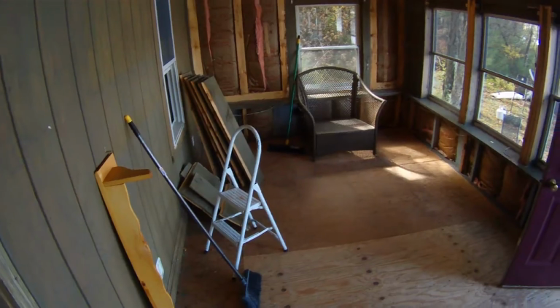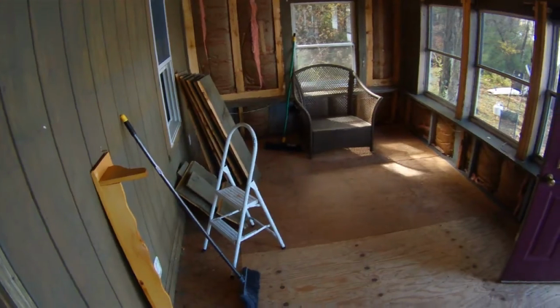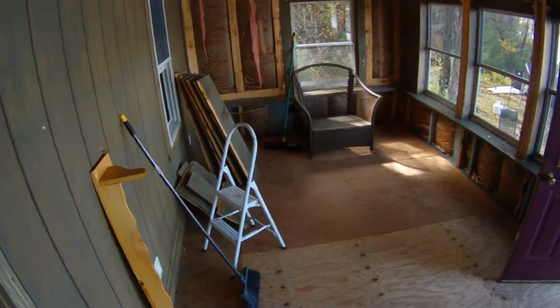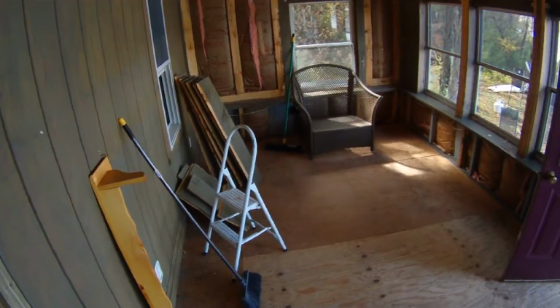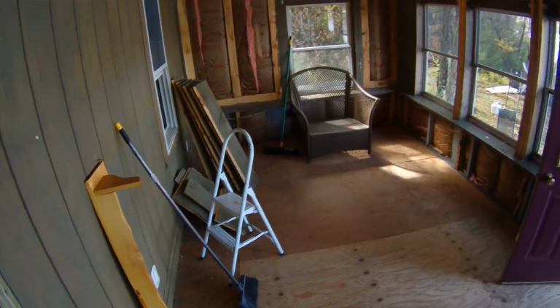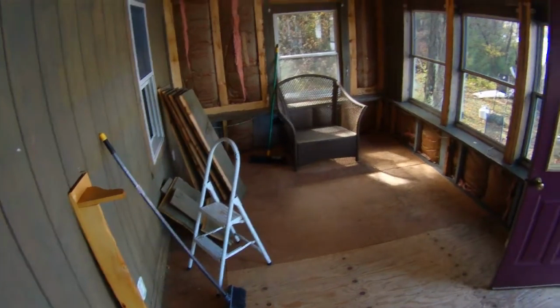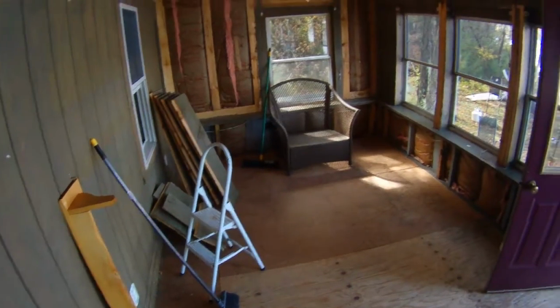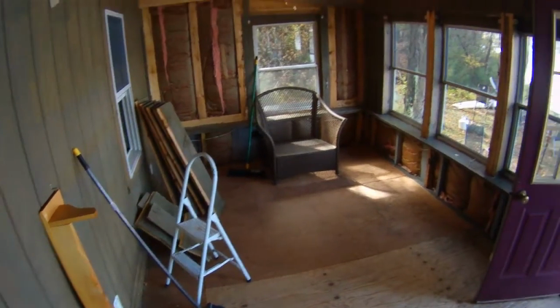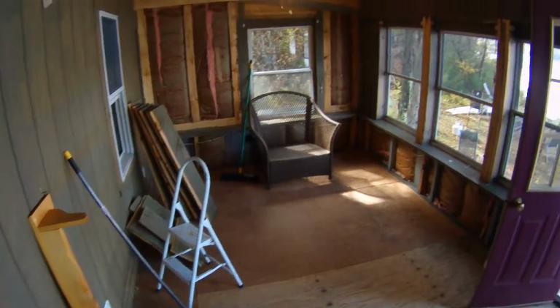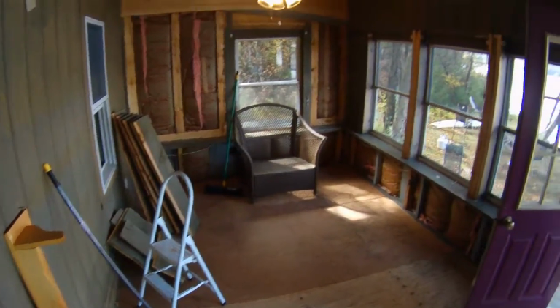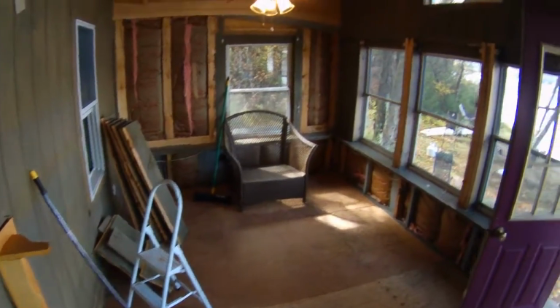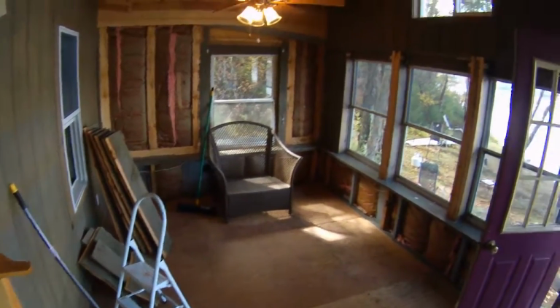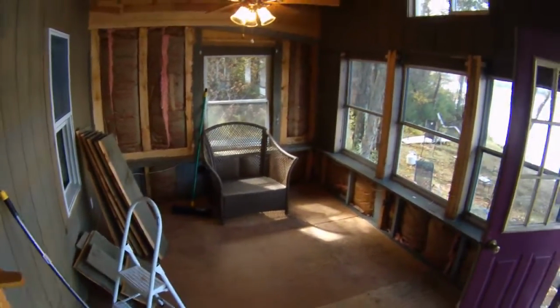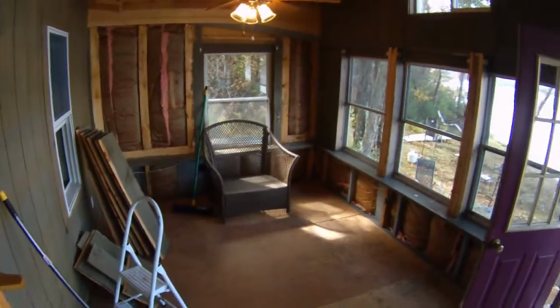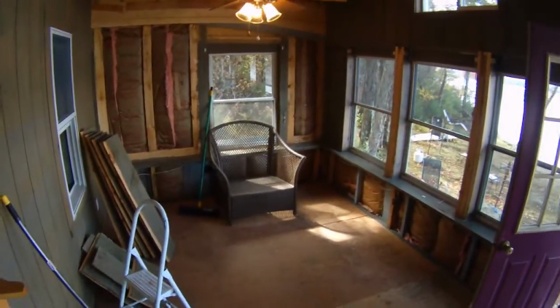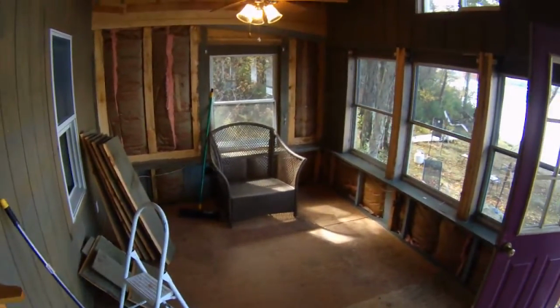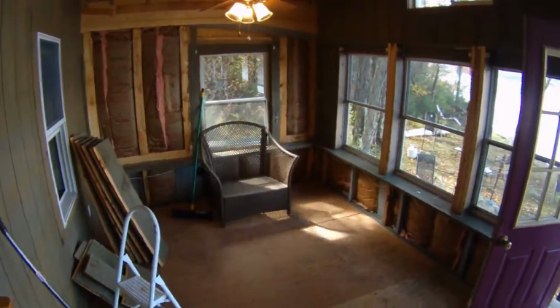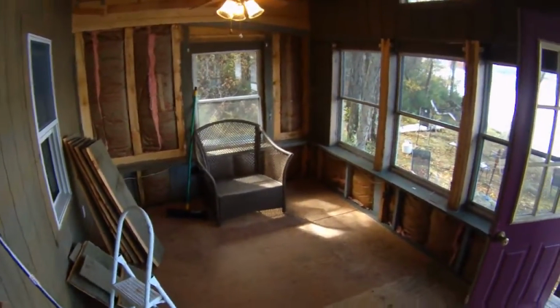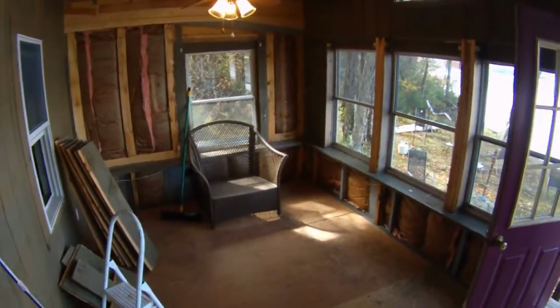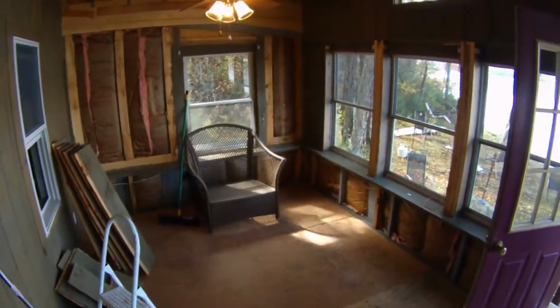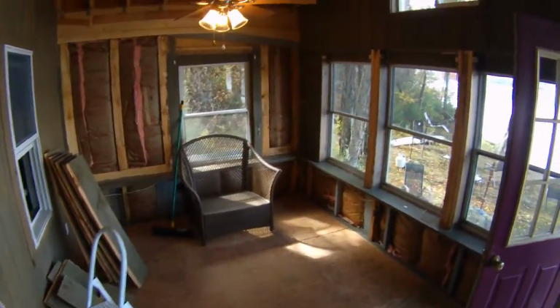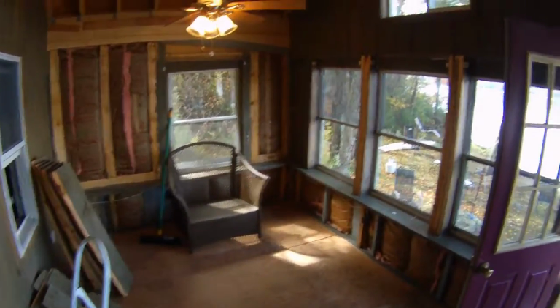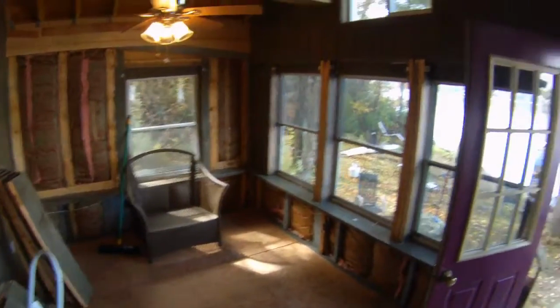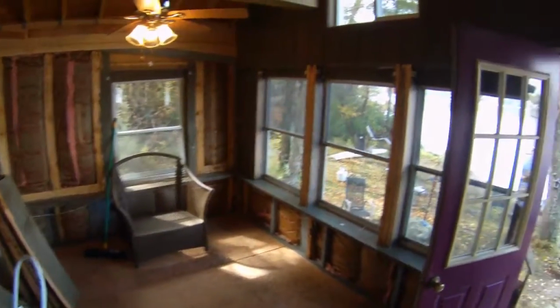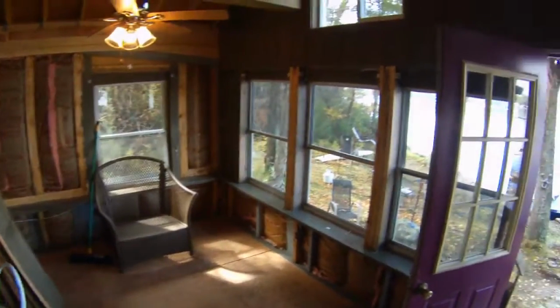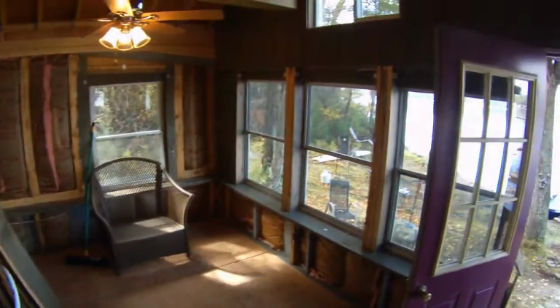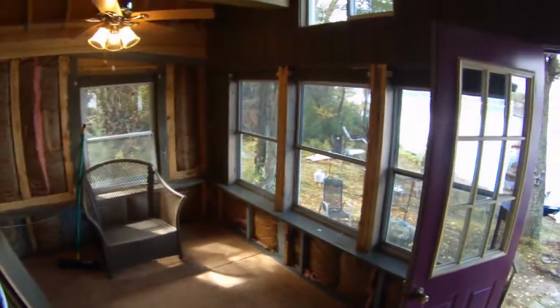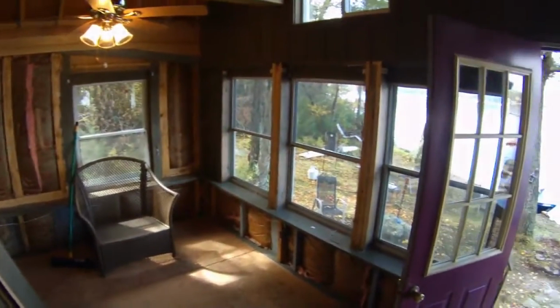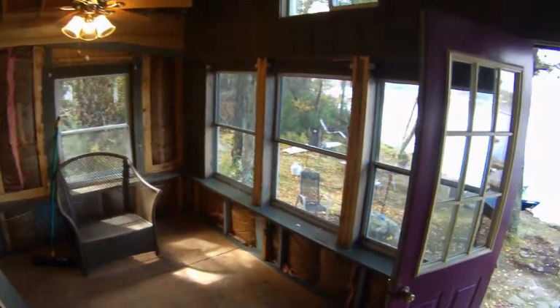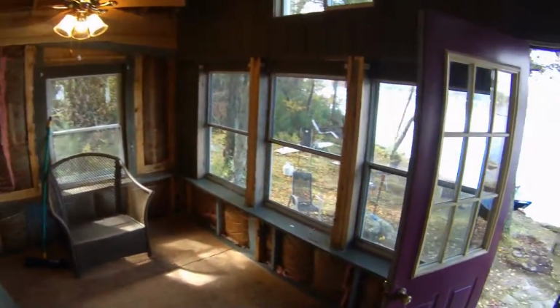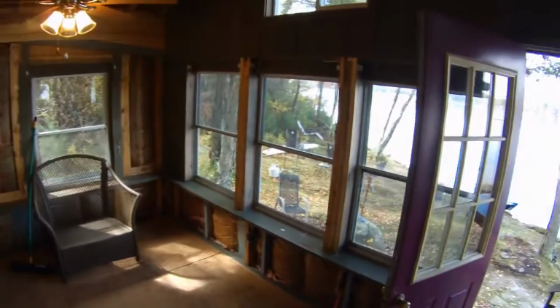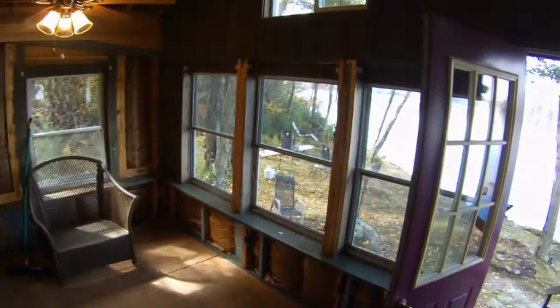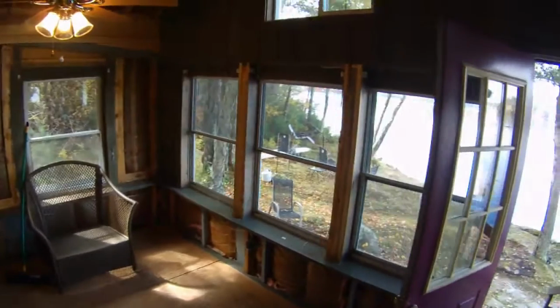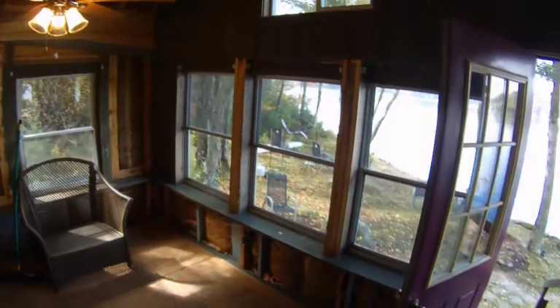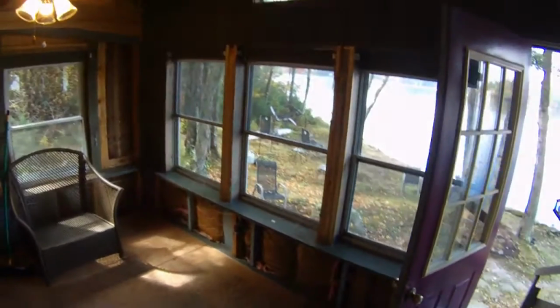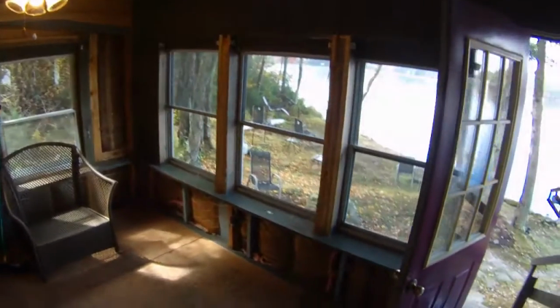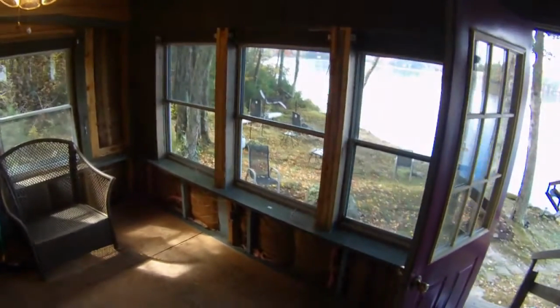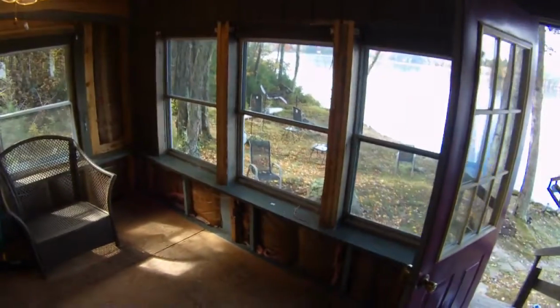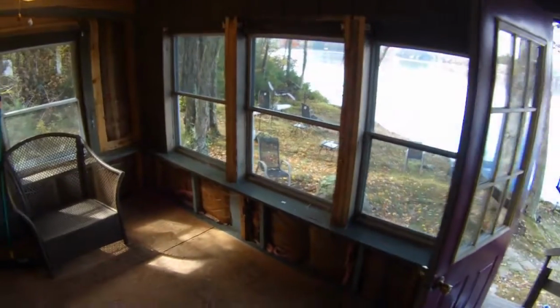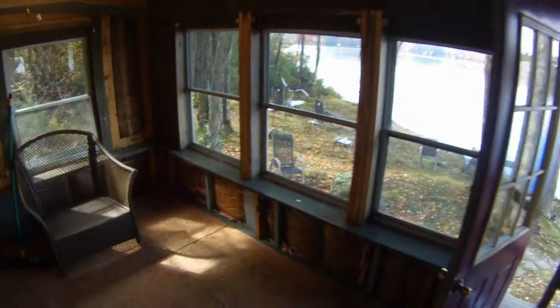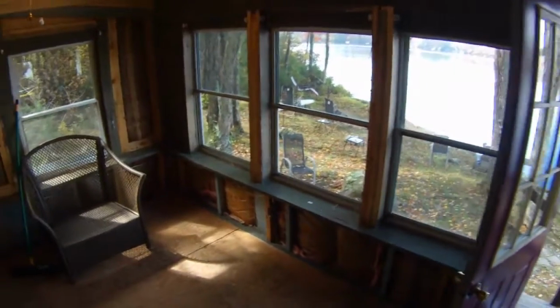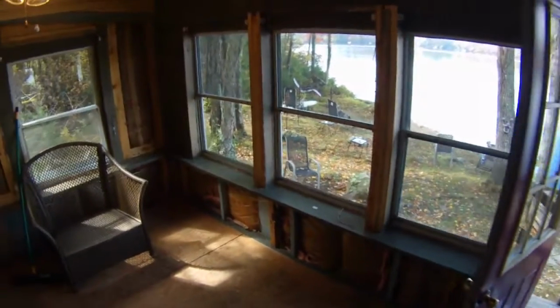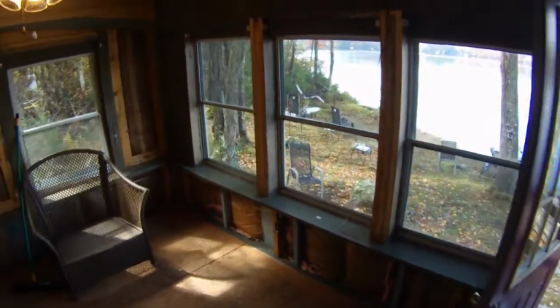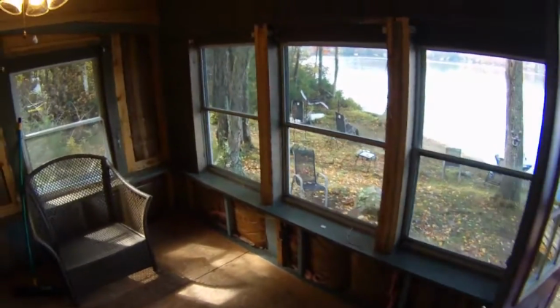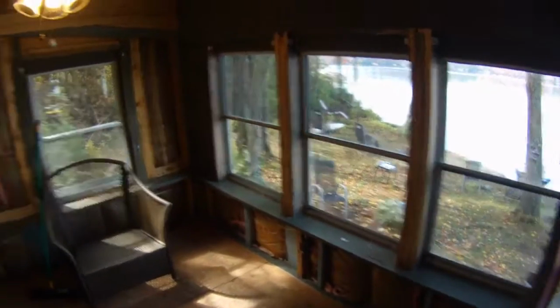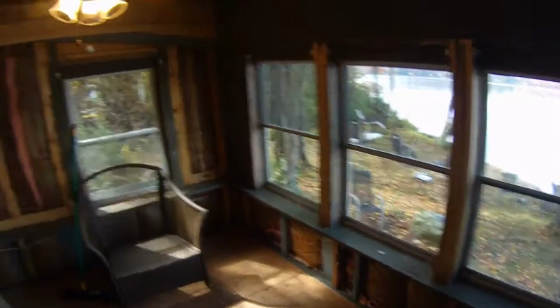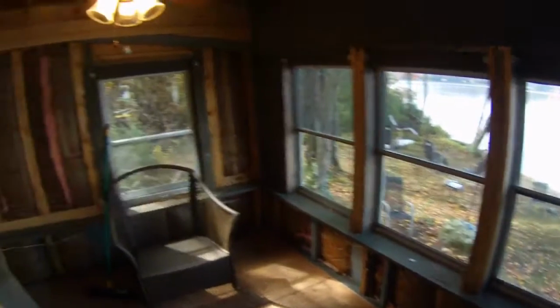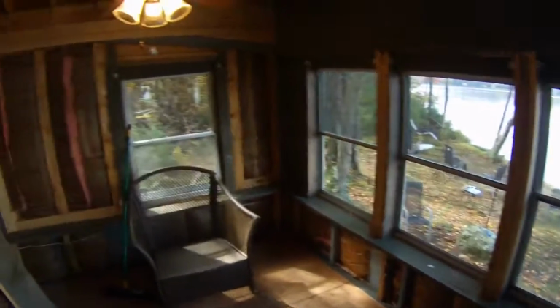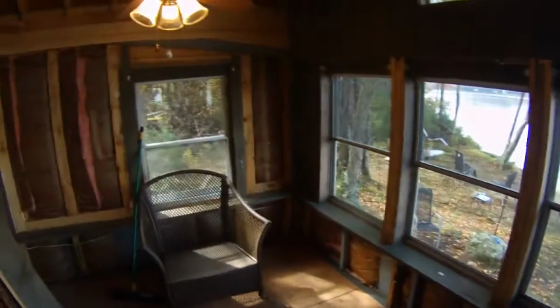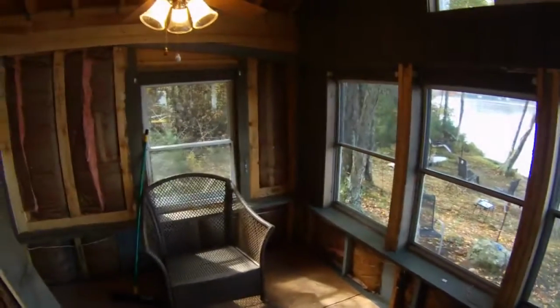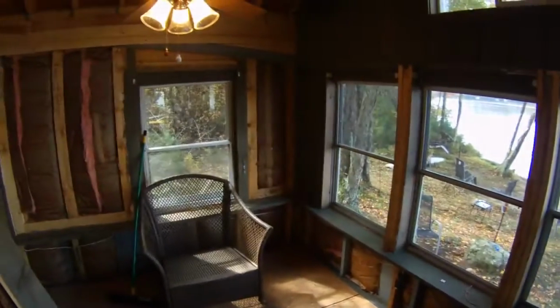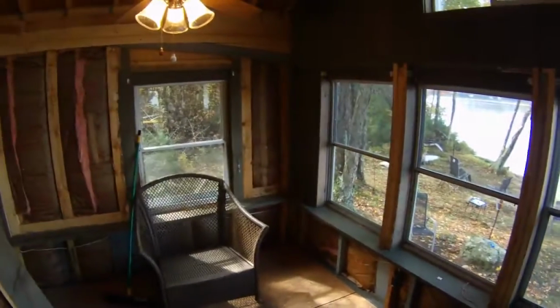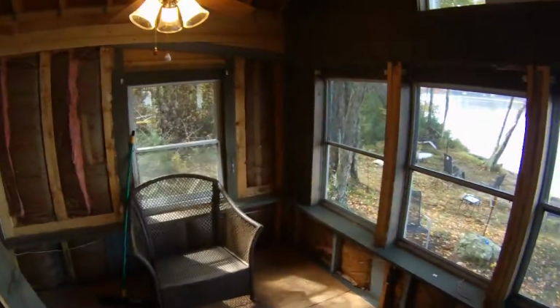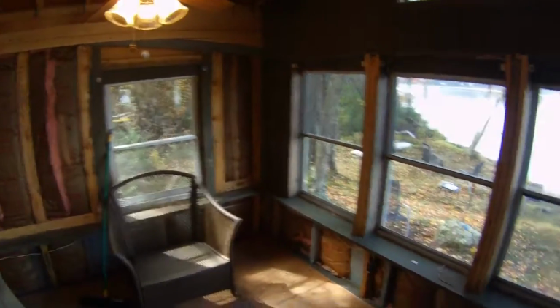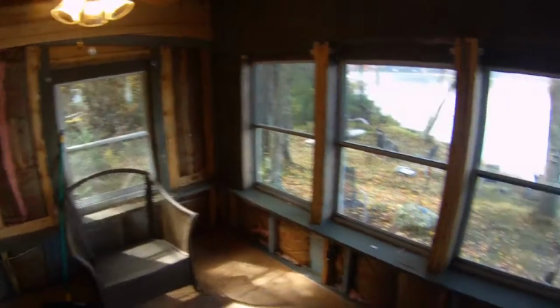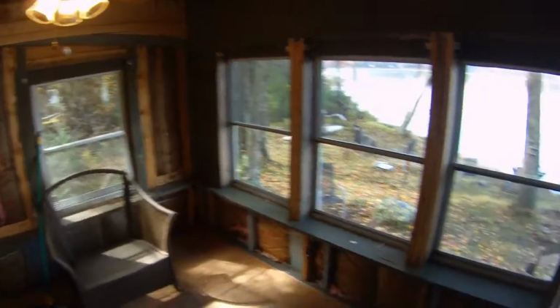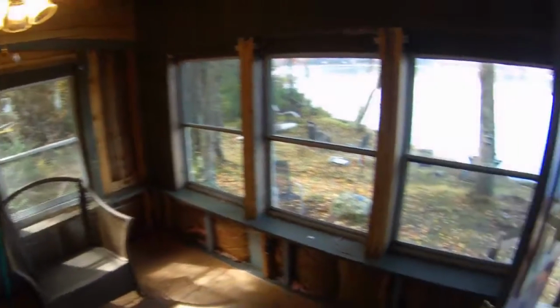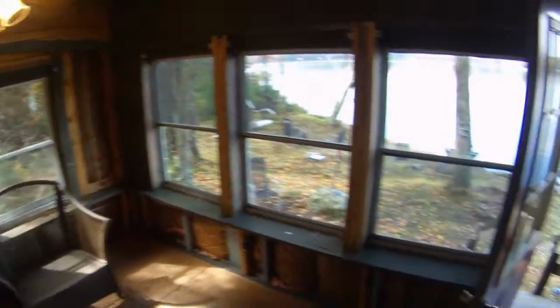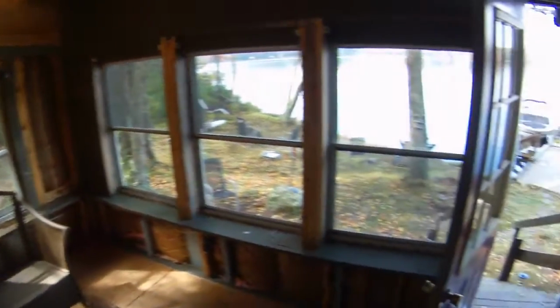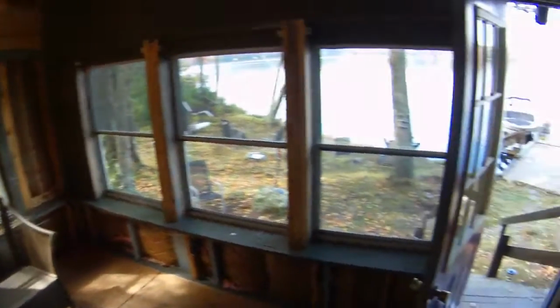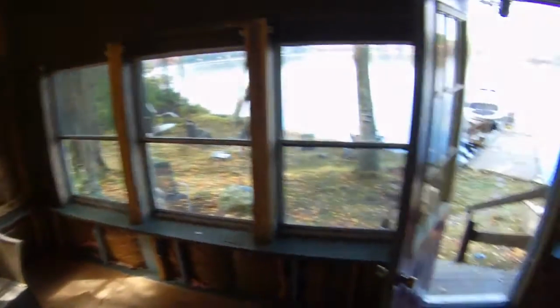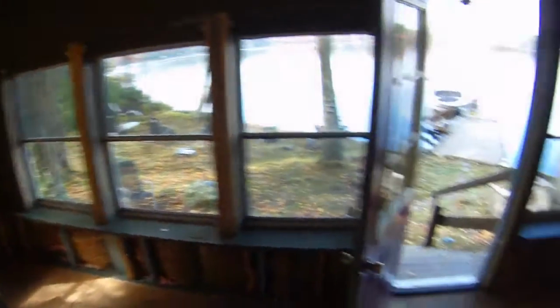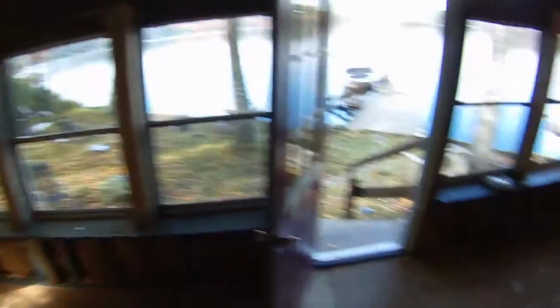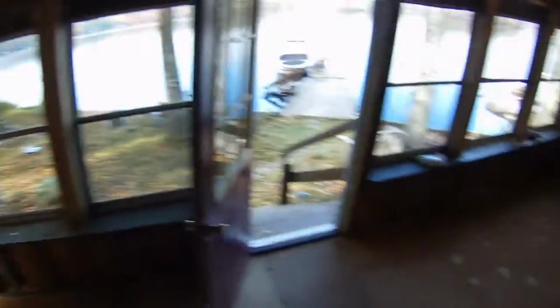Hey, this is Nick from Review Outlaw and today we're going to show you how to put some sliding glass doors in.